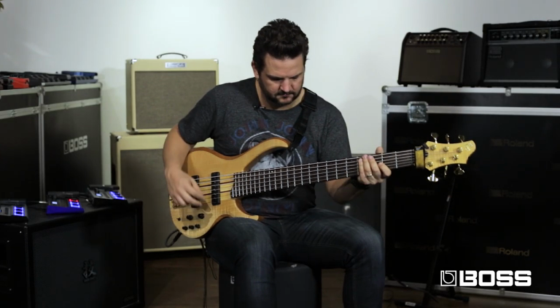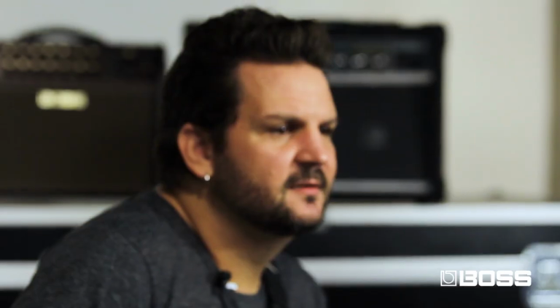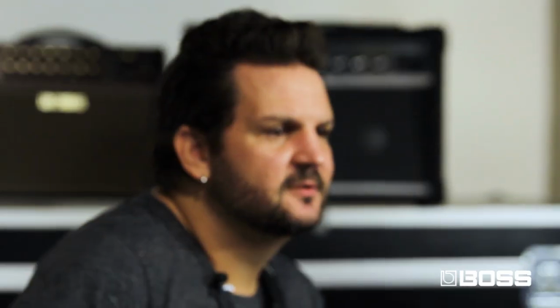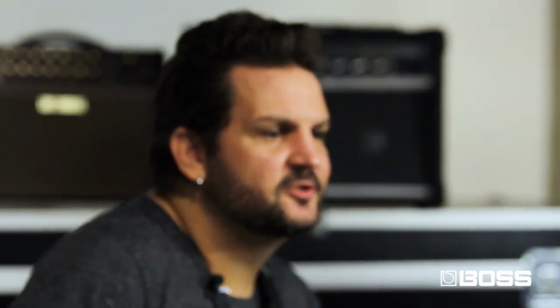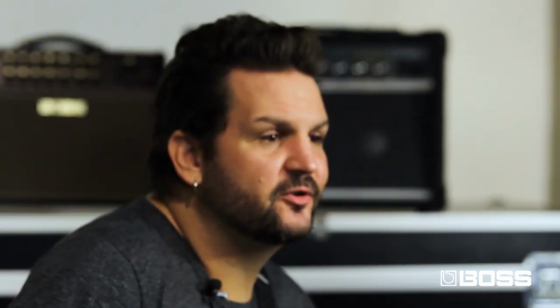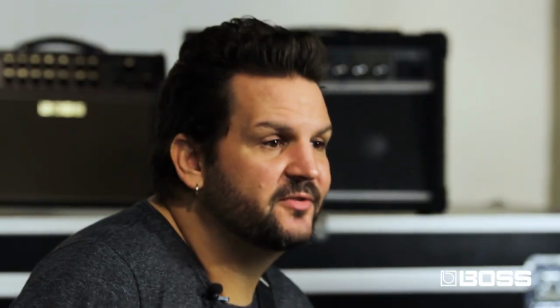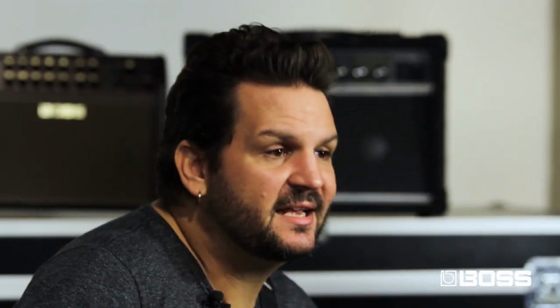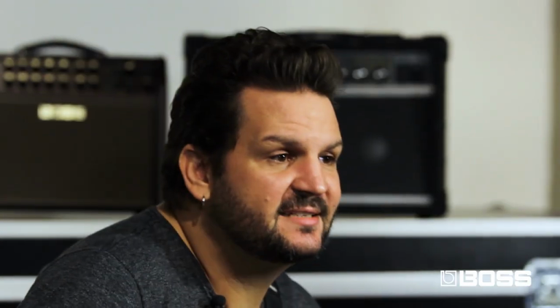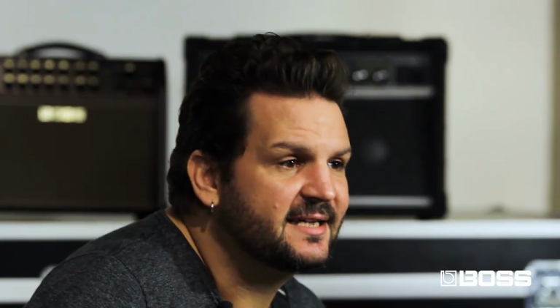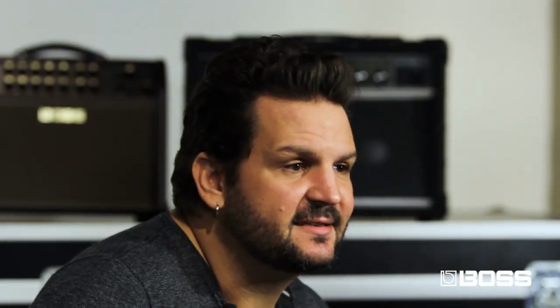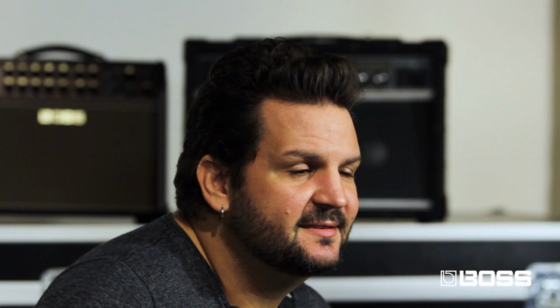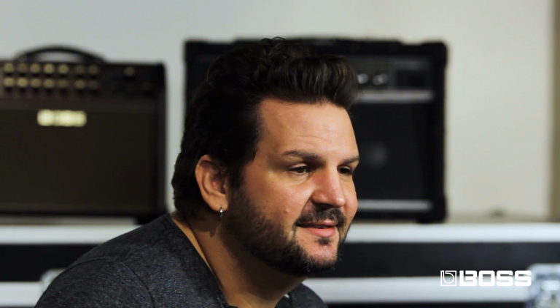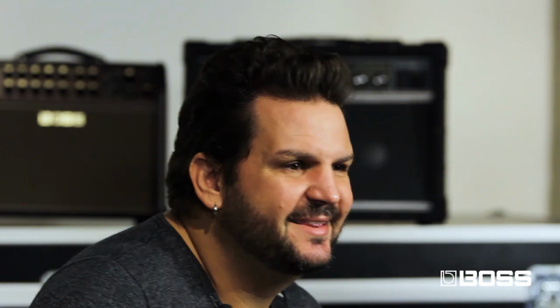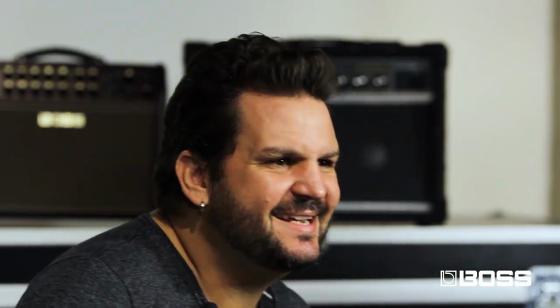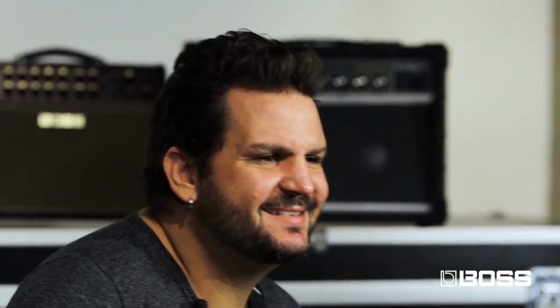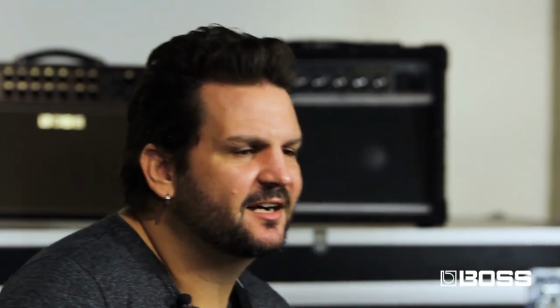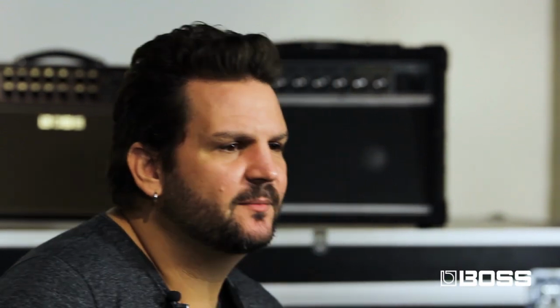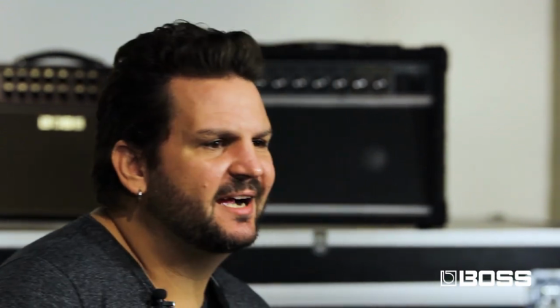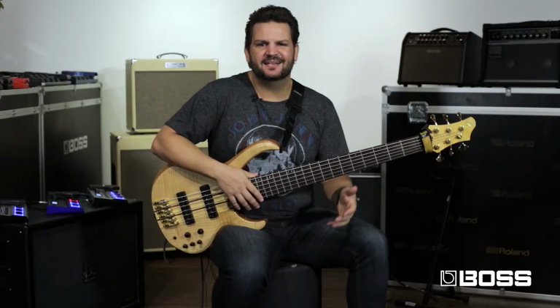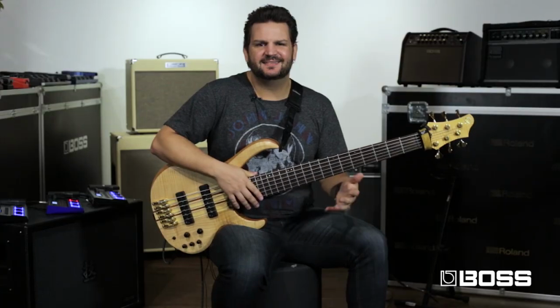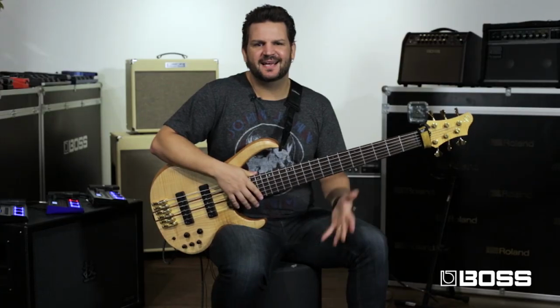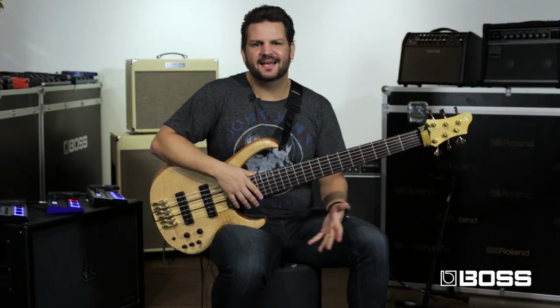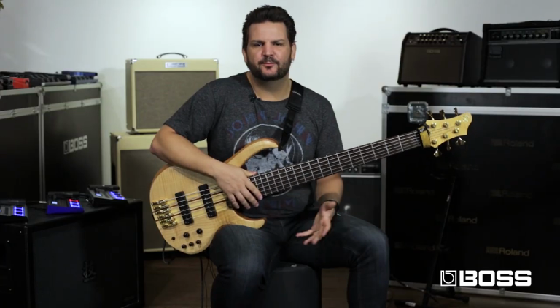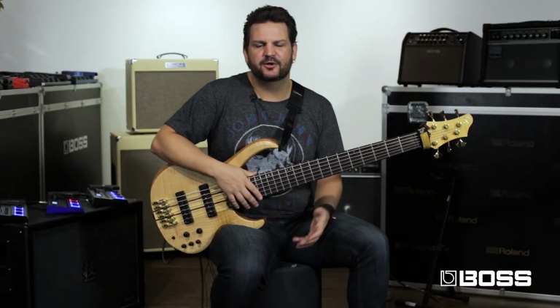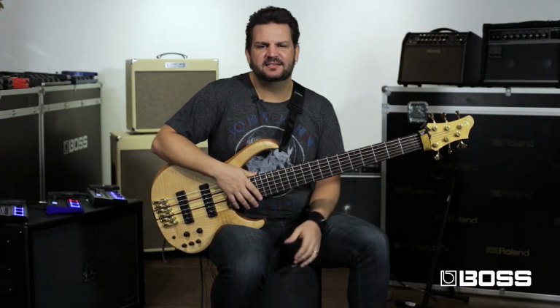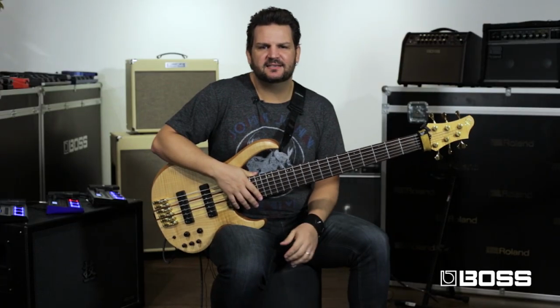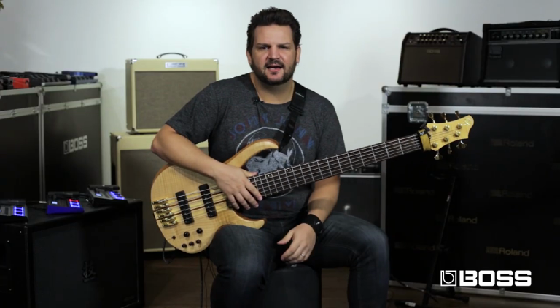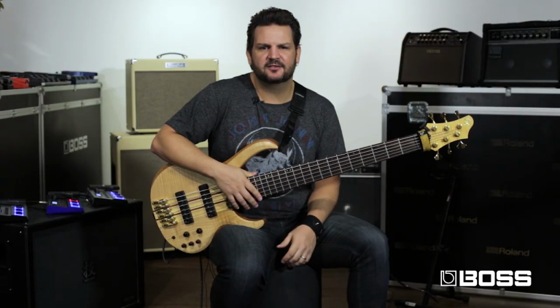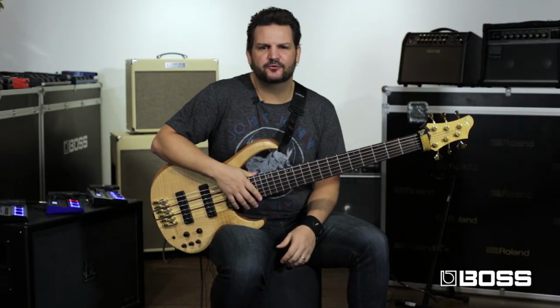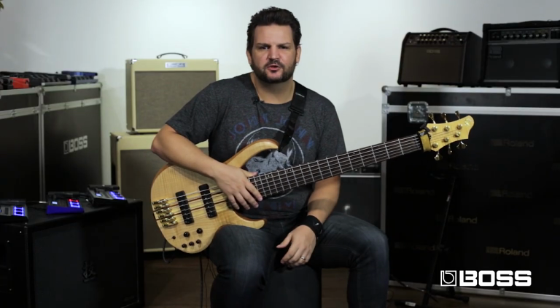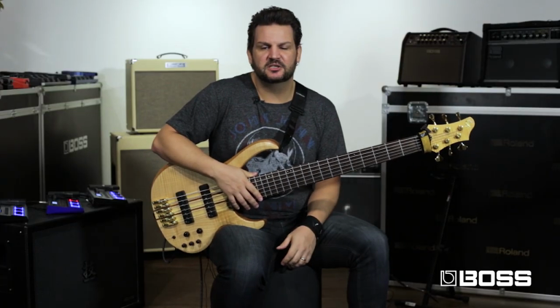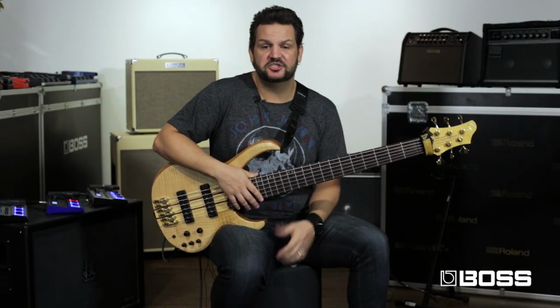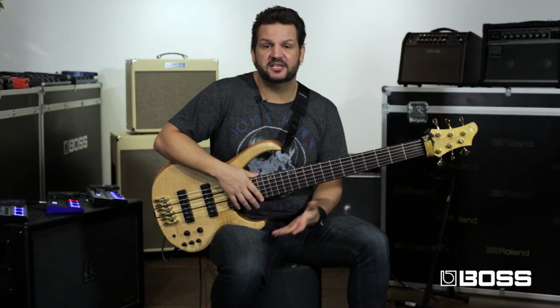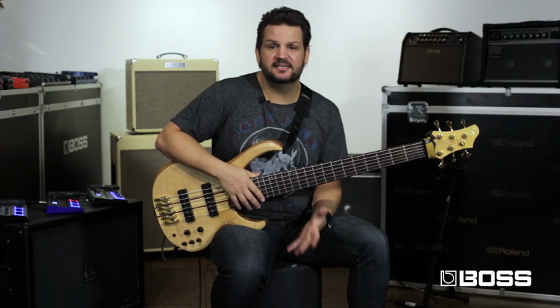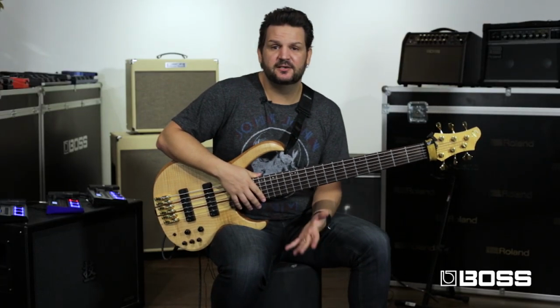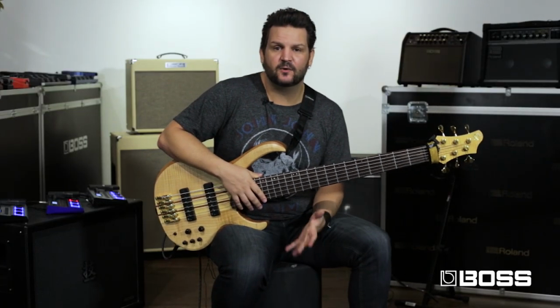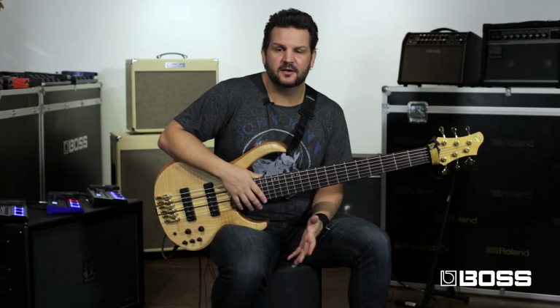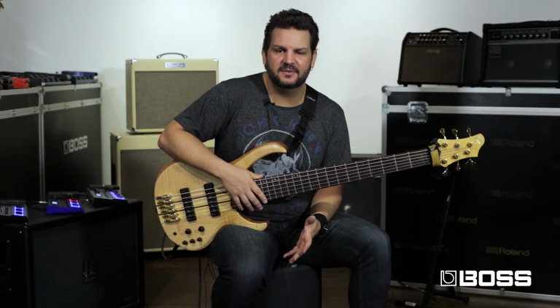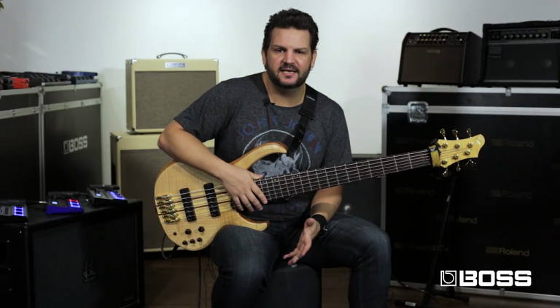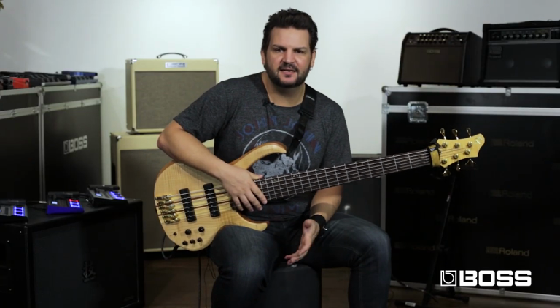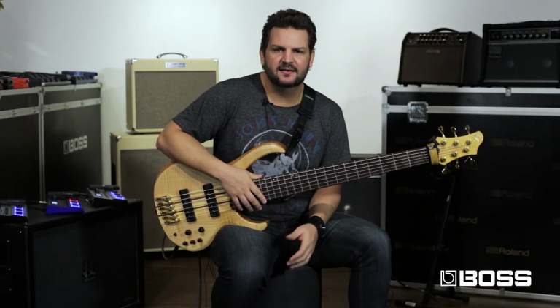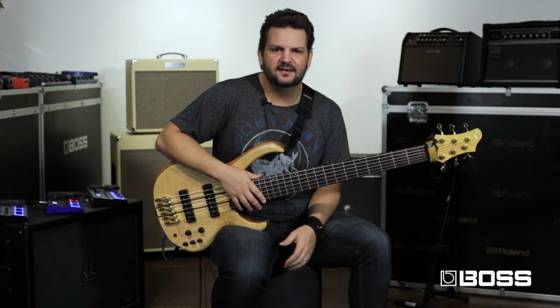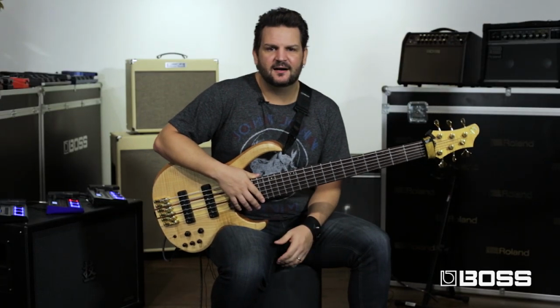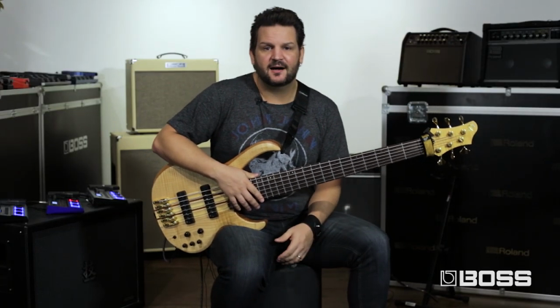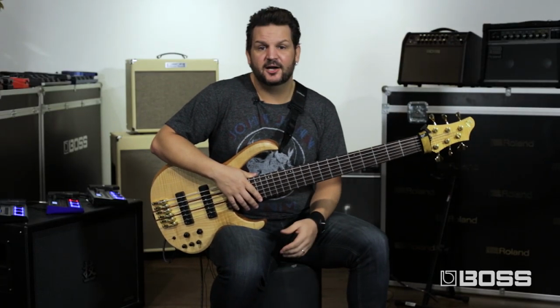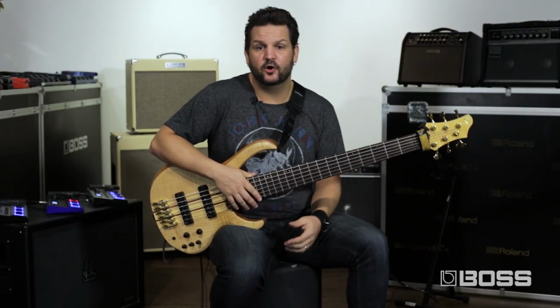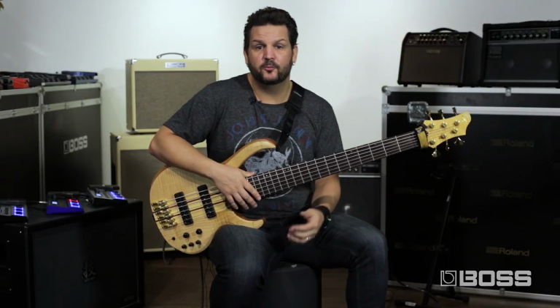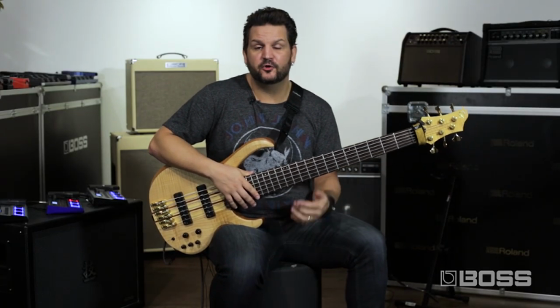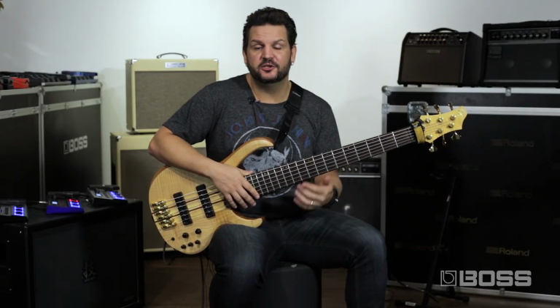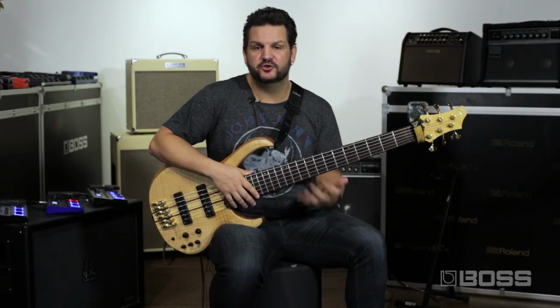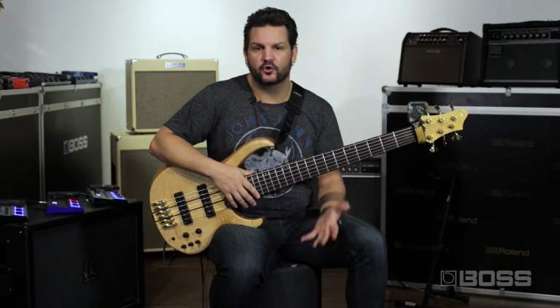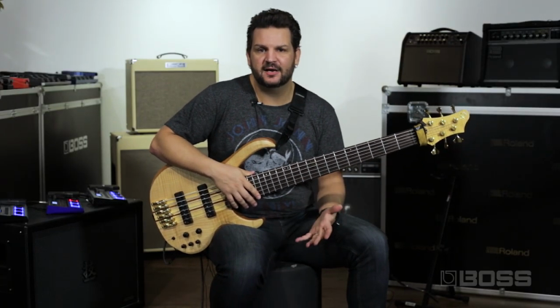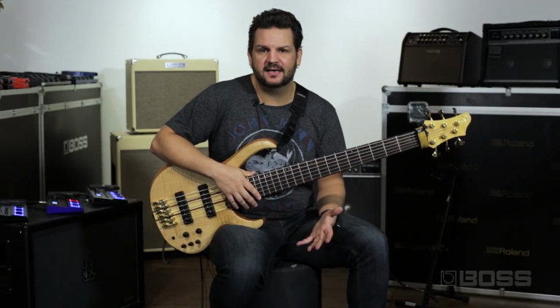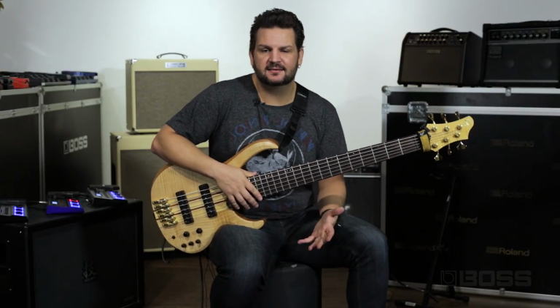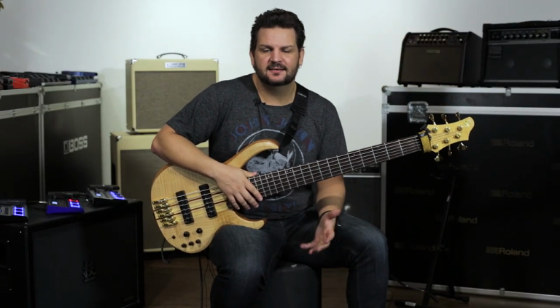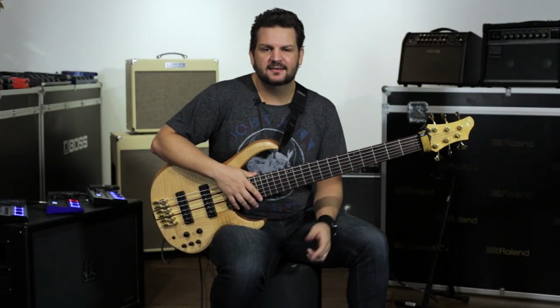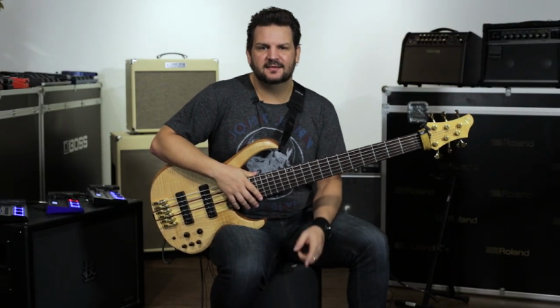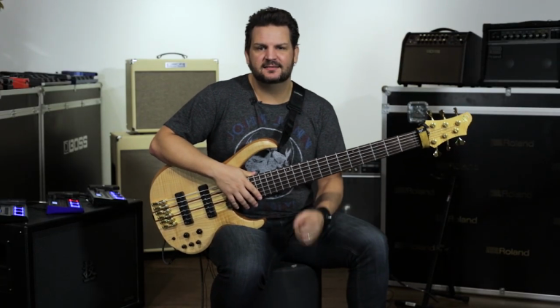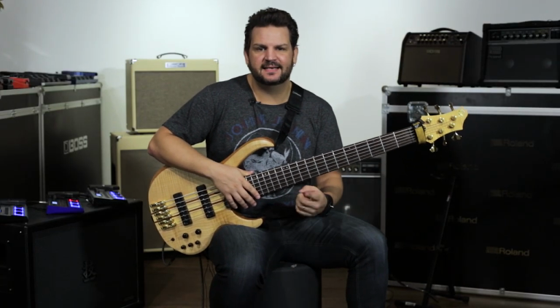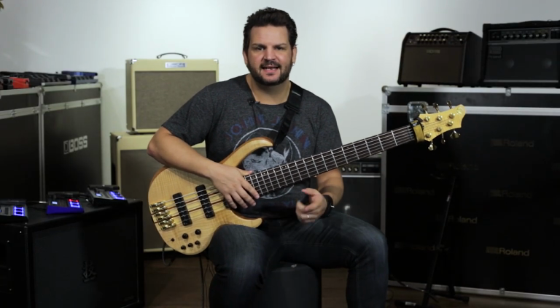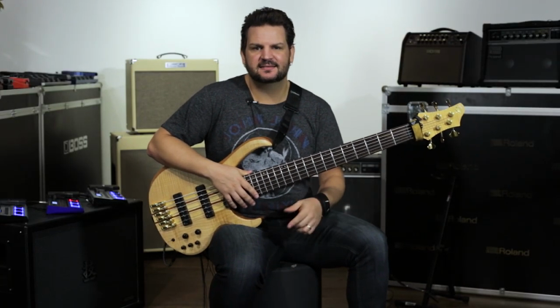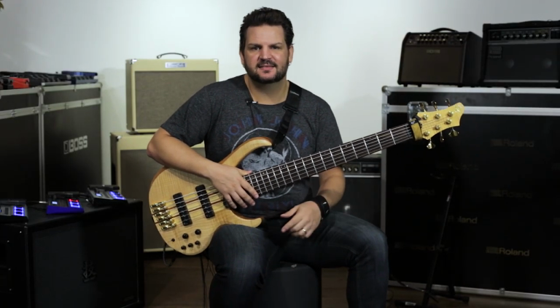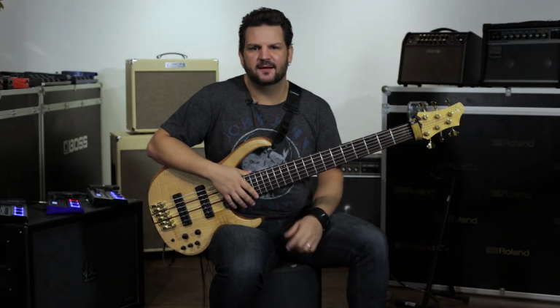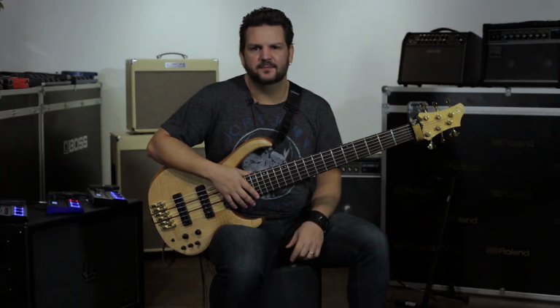So that's it — these are my 10 presets for the GT-1B. I hope you enjoy it and see you next time.